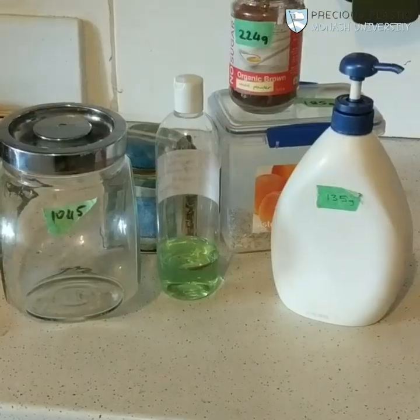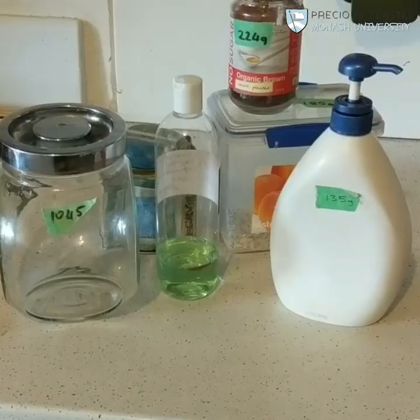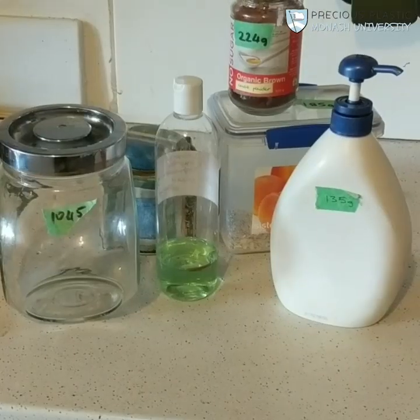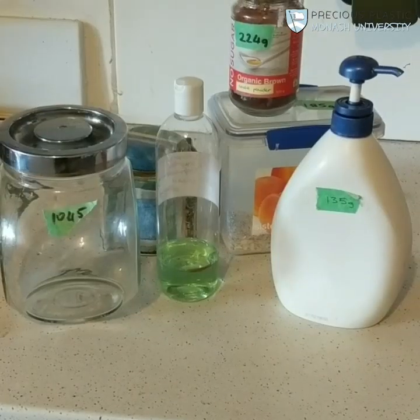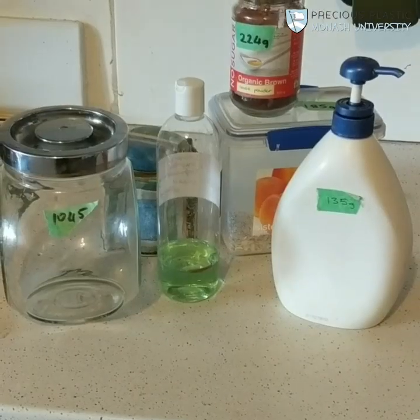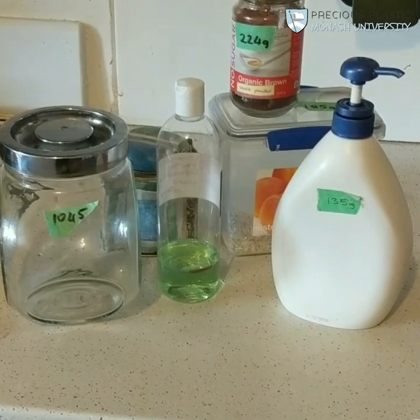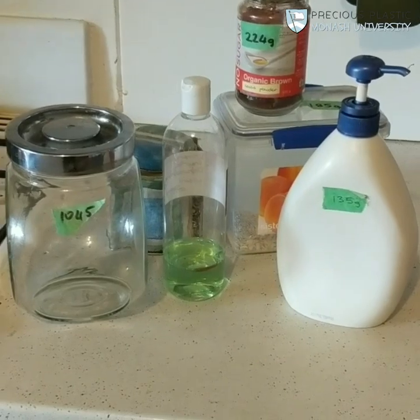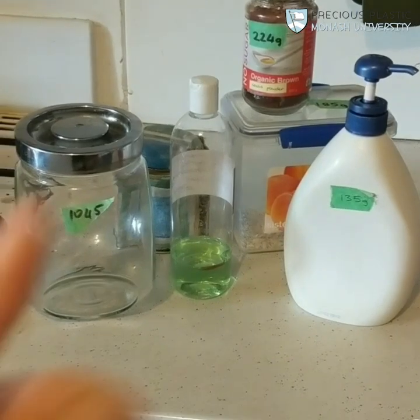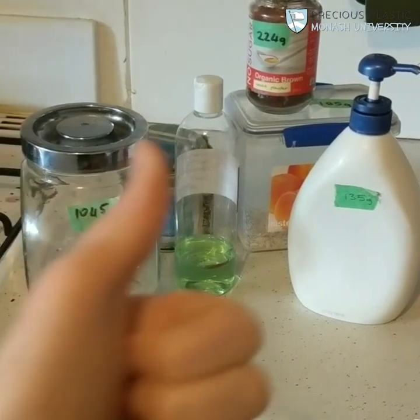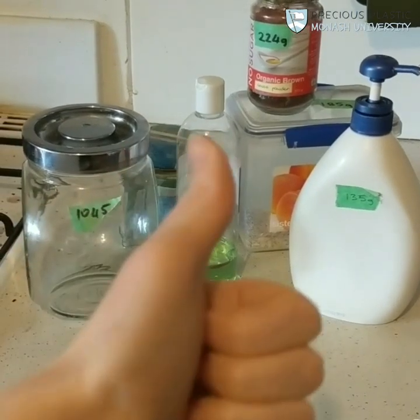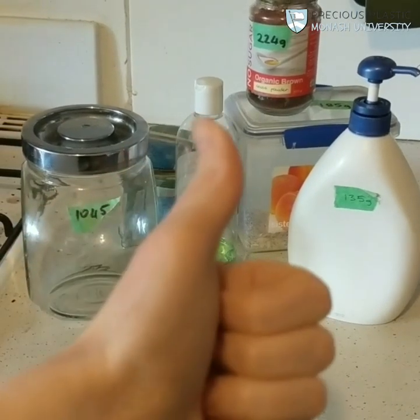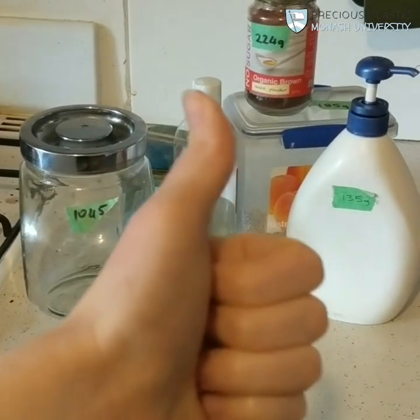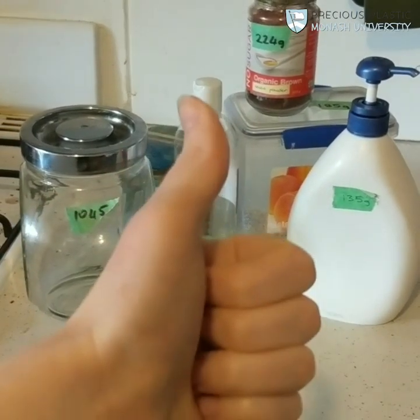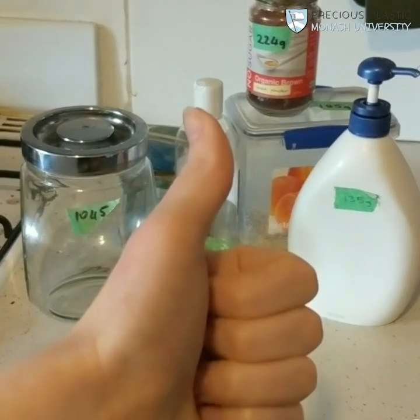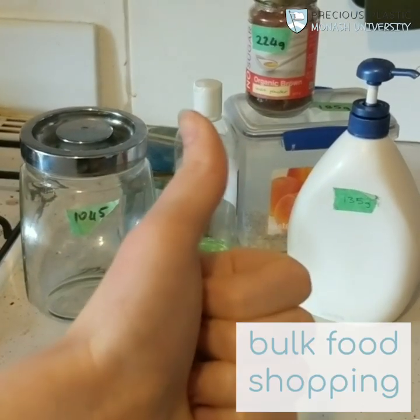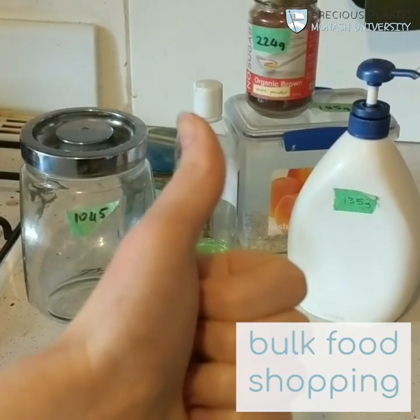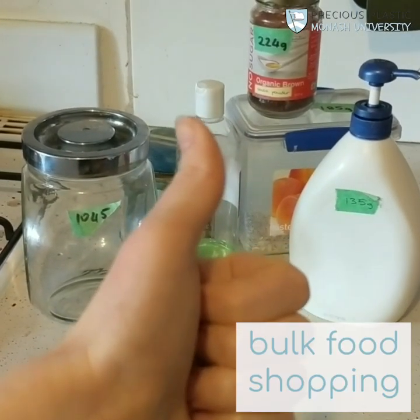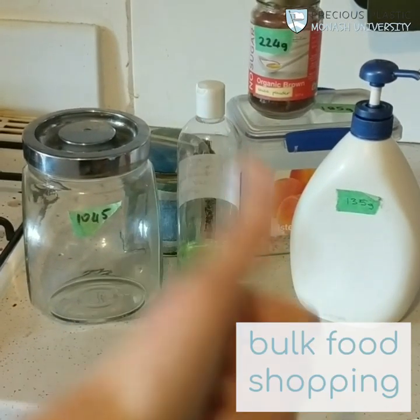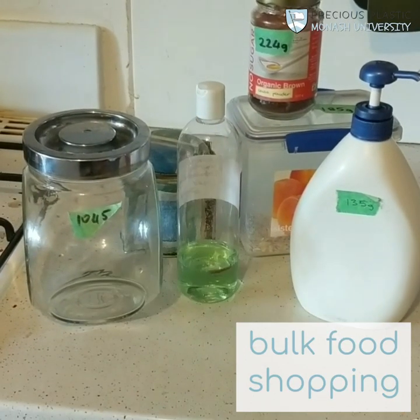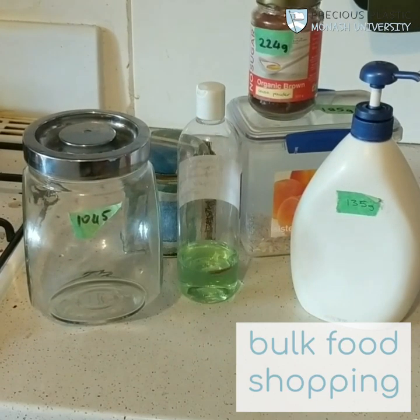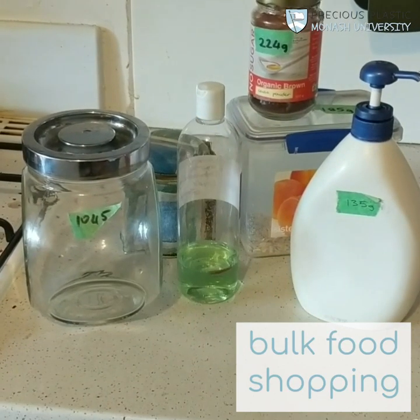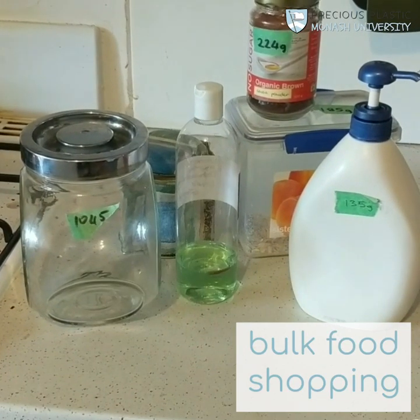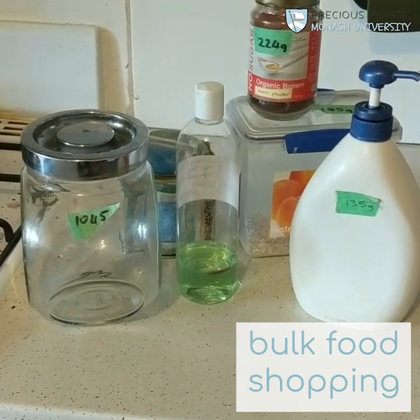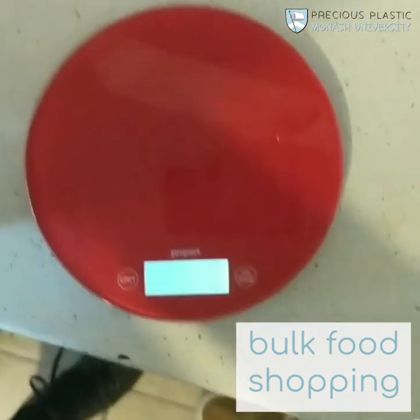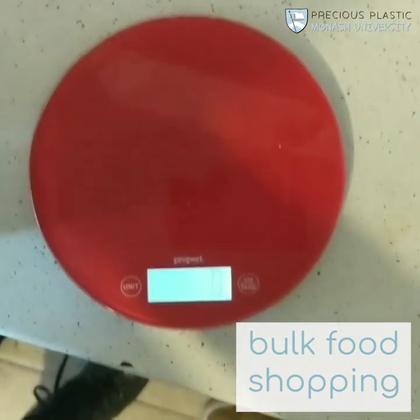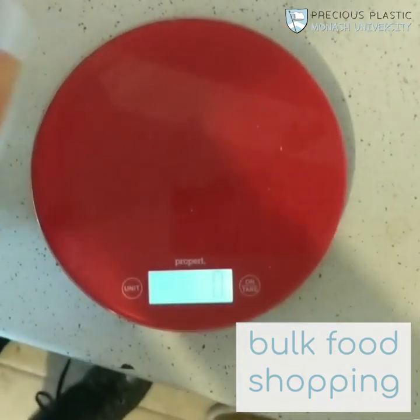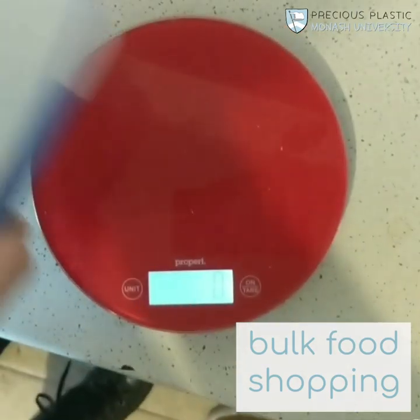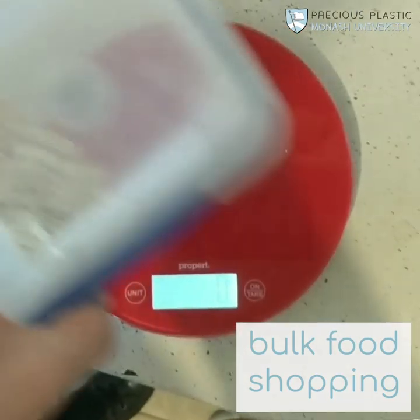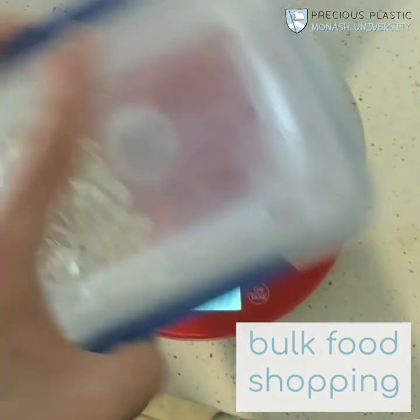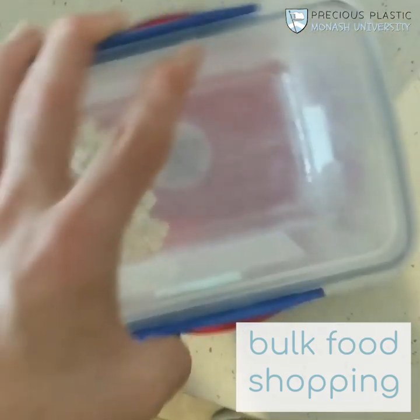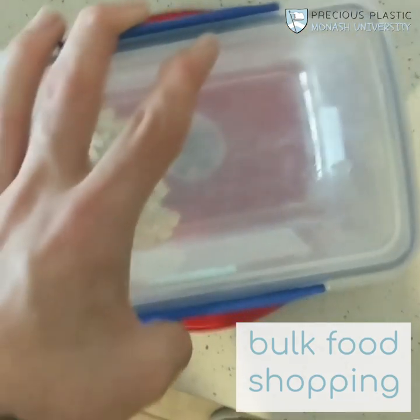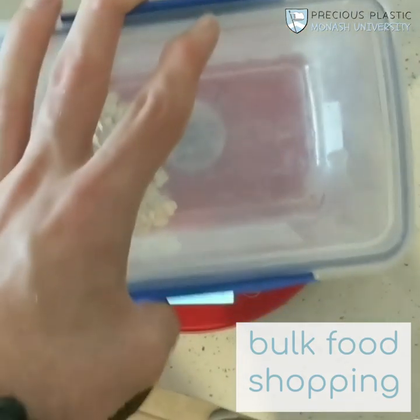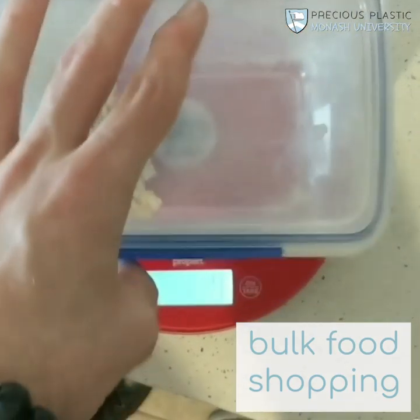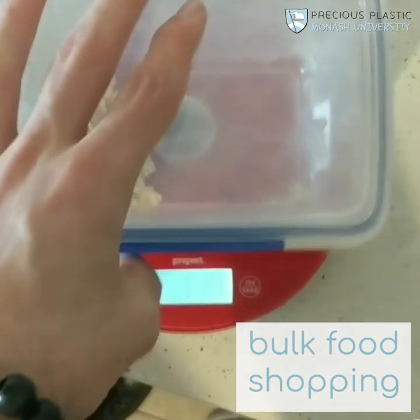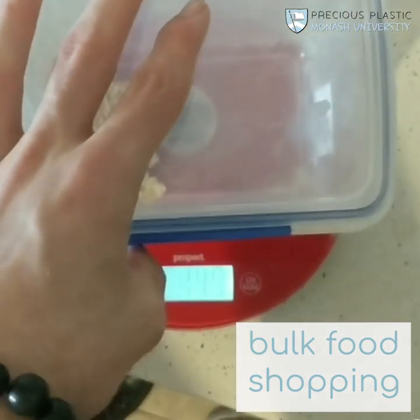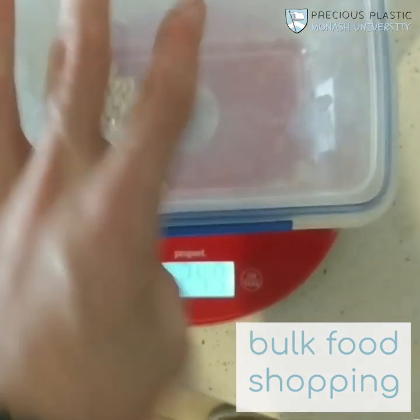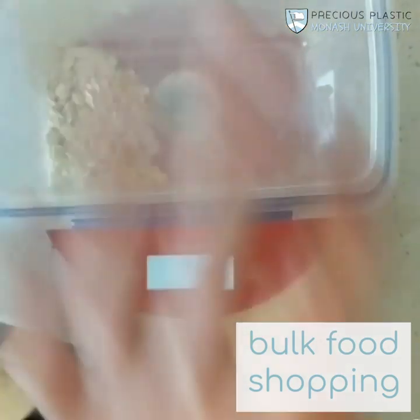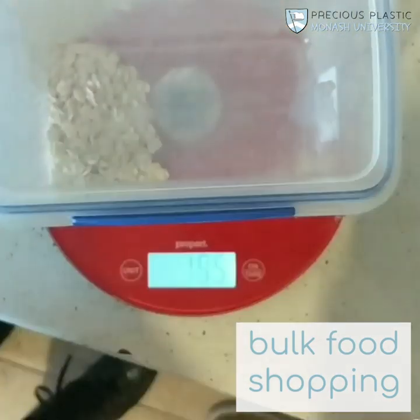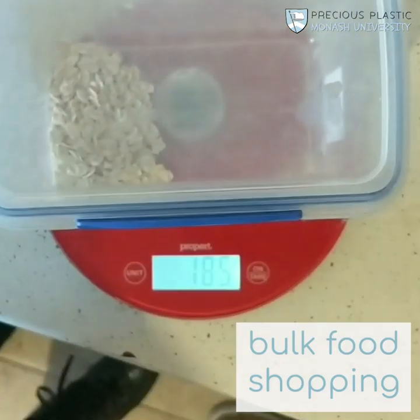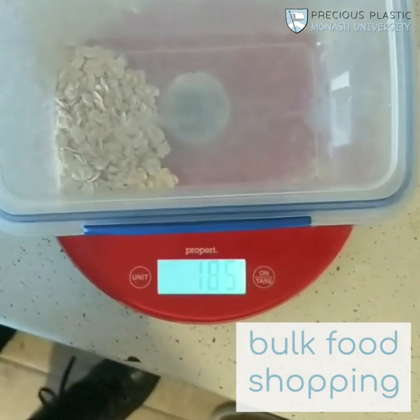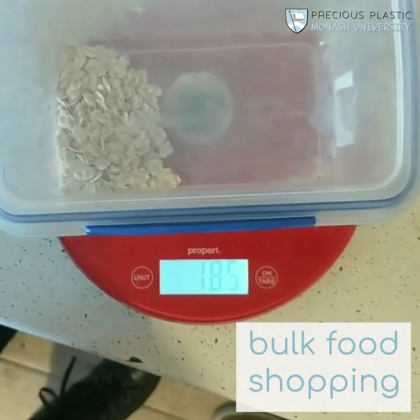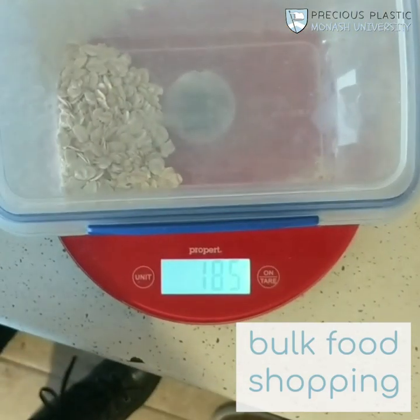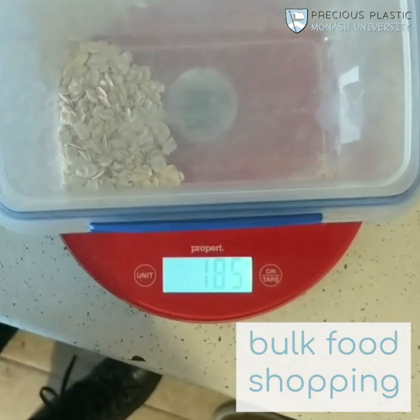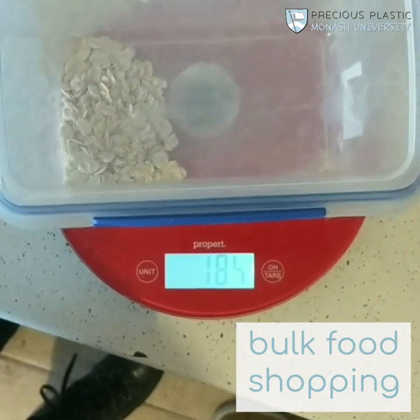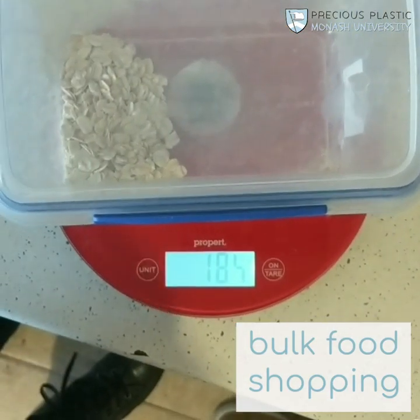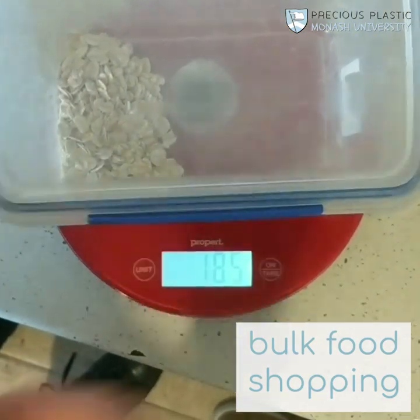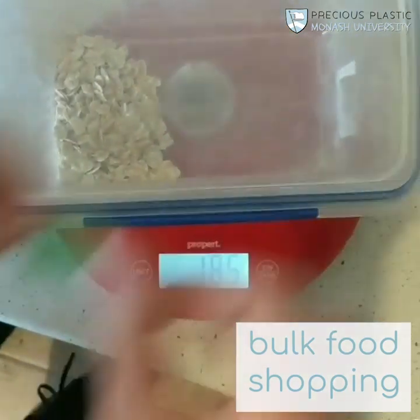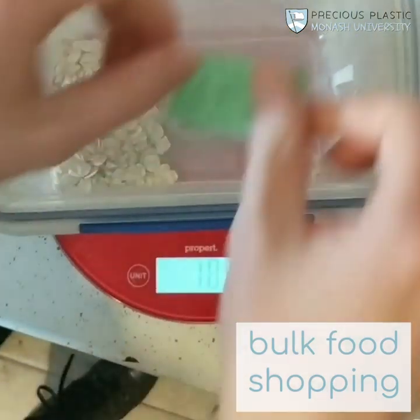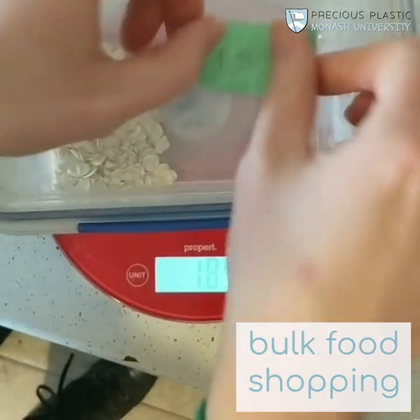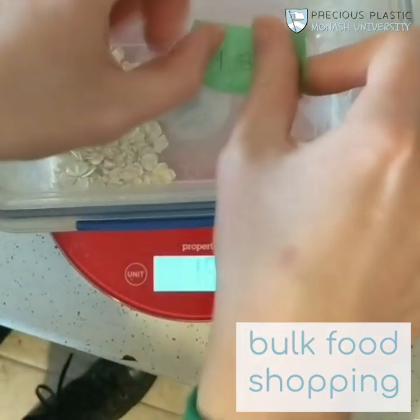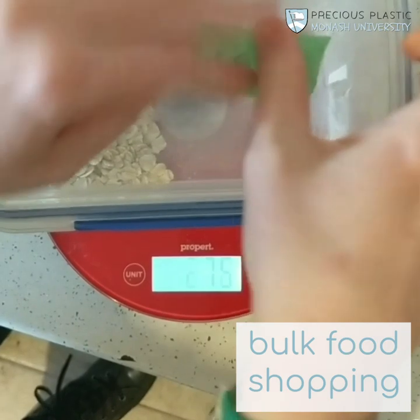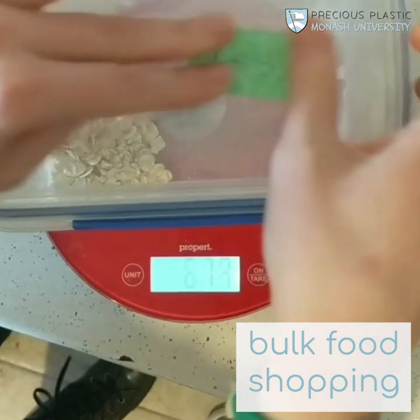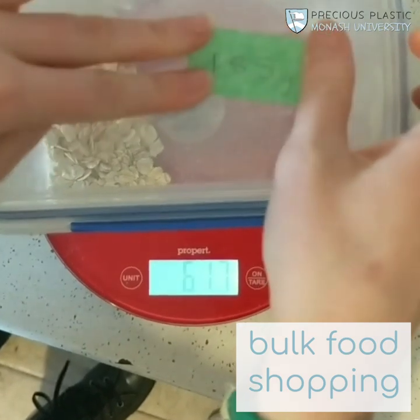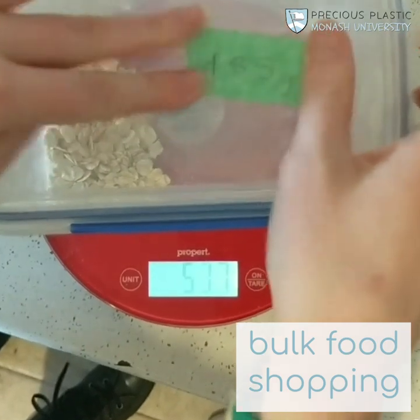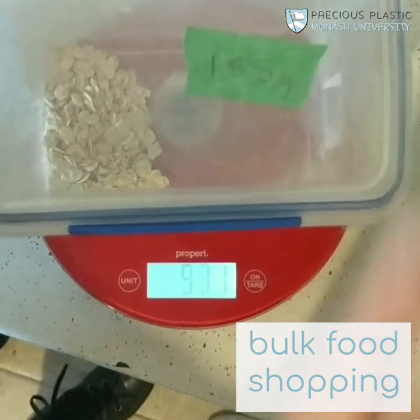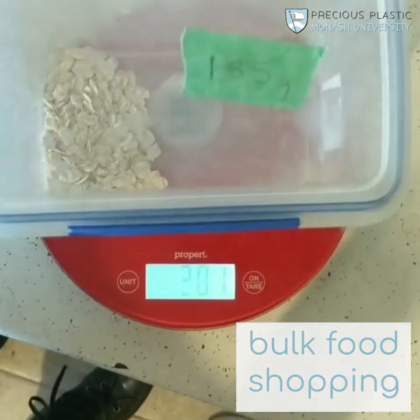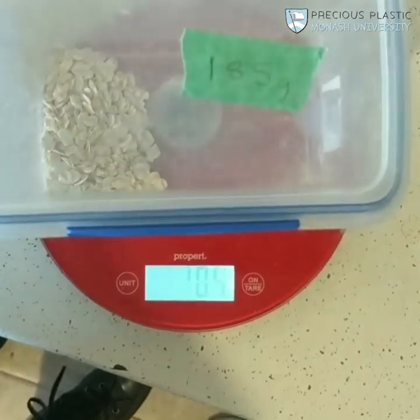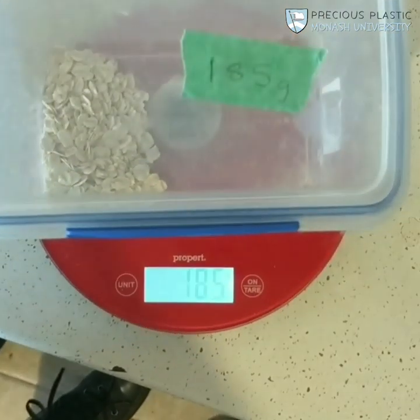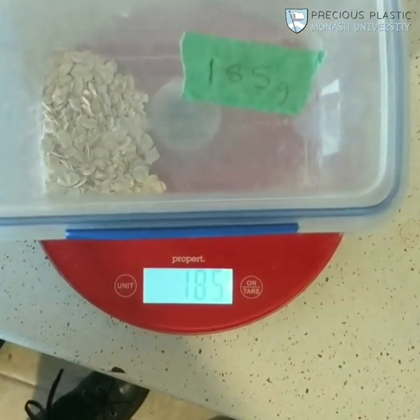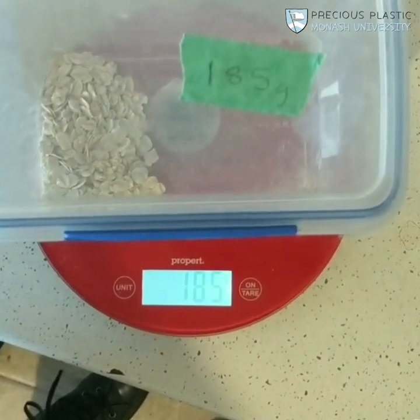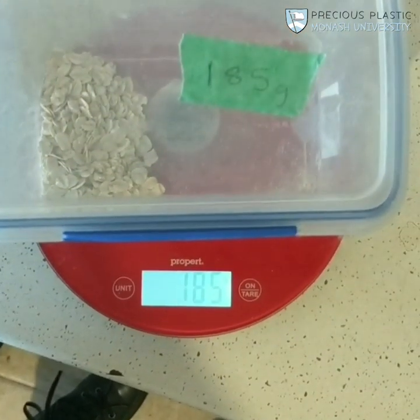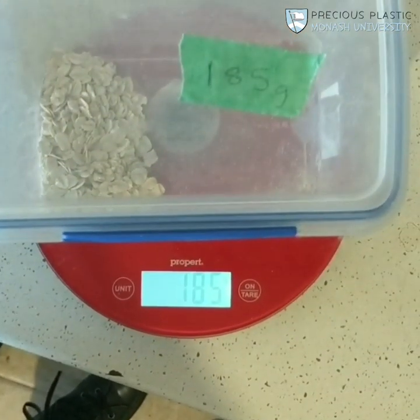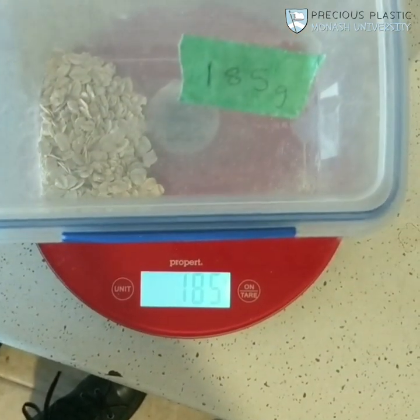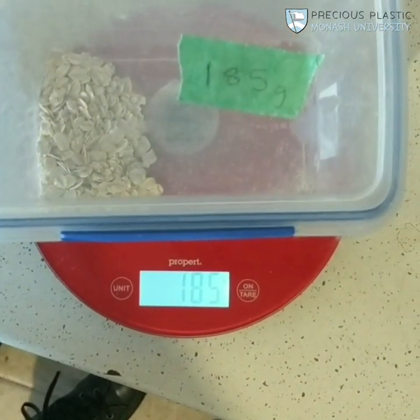Bulk food shopping is where you take your own containers into a store and fill them up. You have to weigh them first though, either at home or in store.